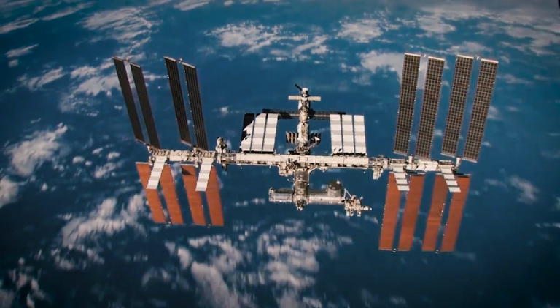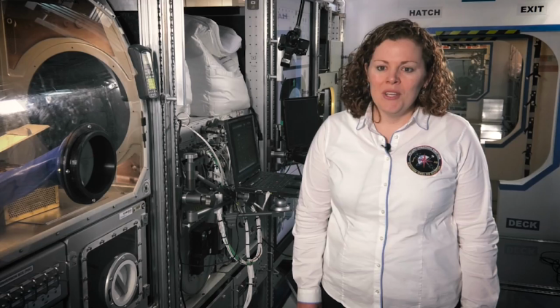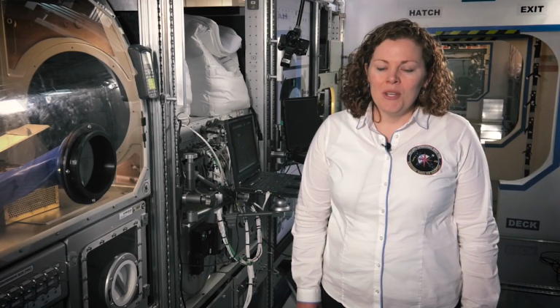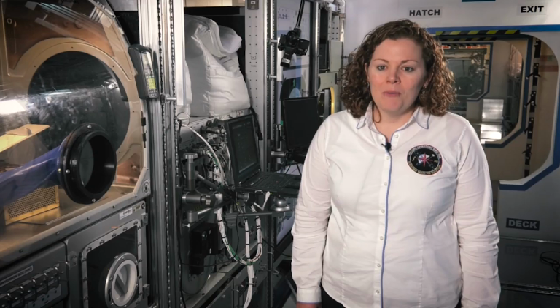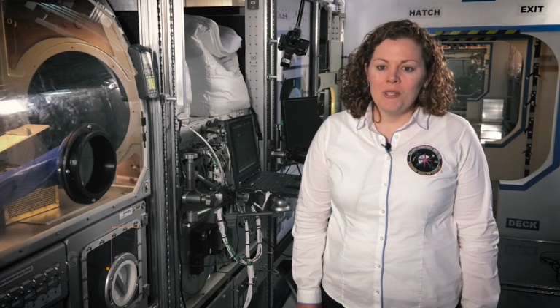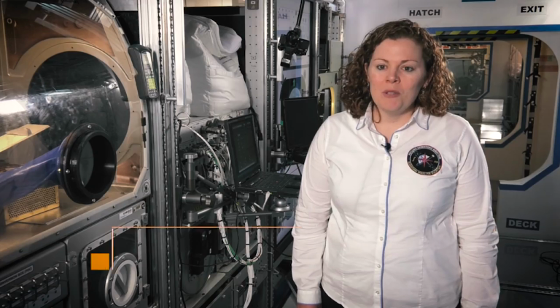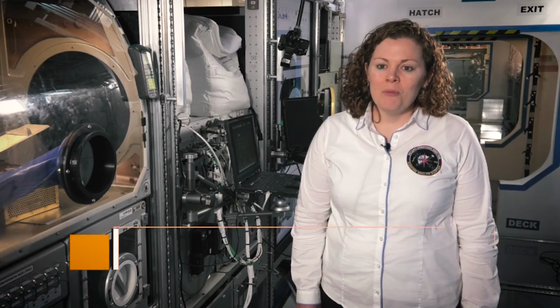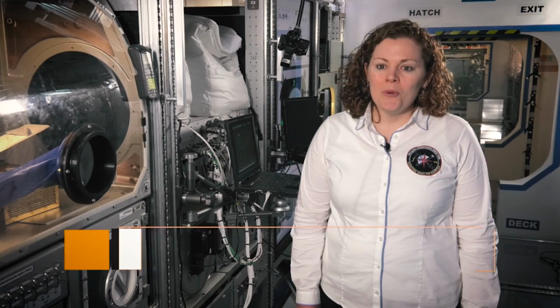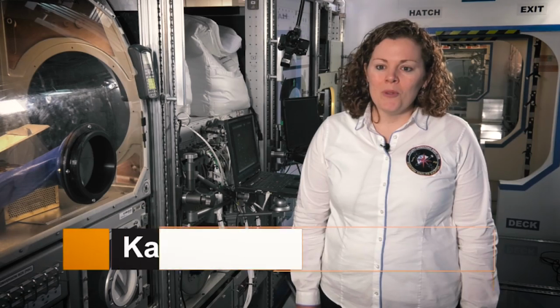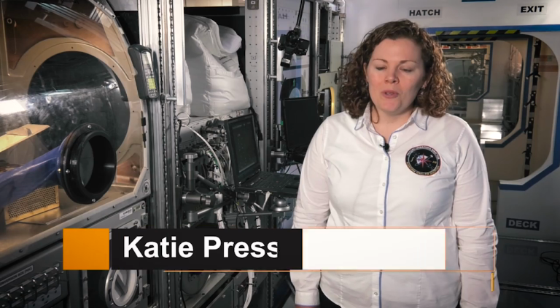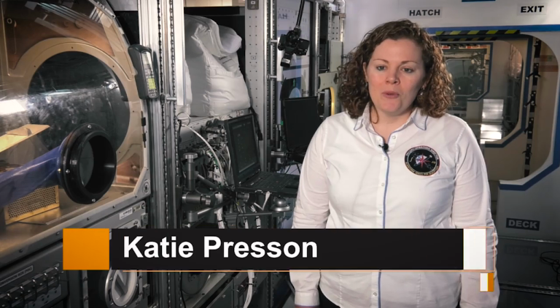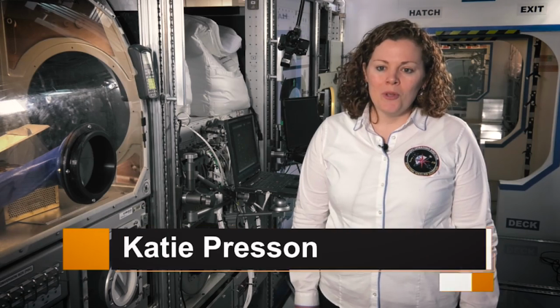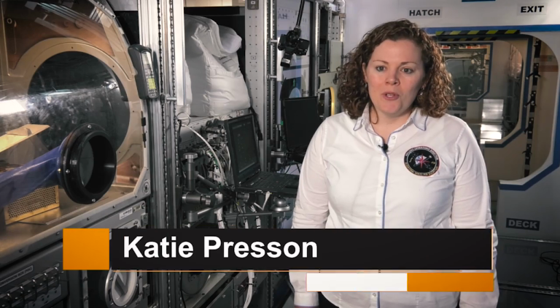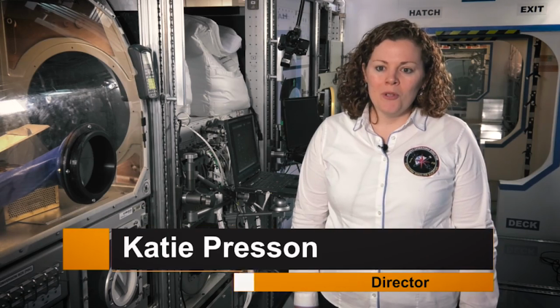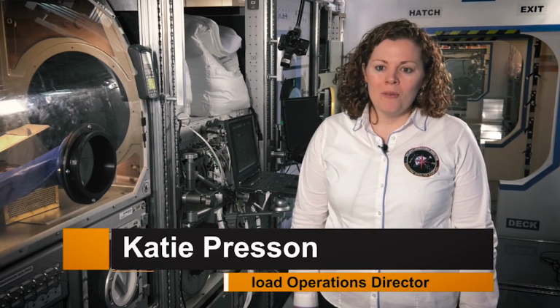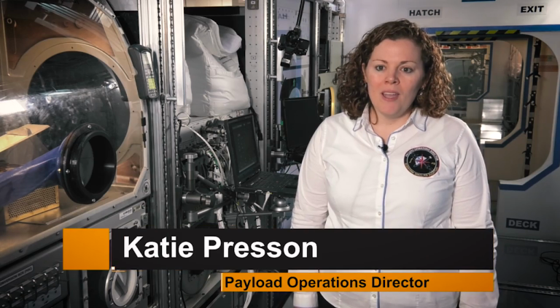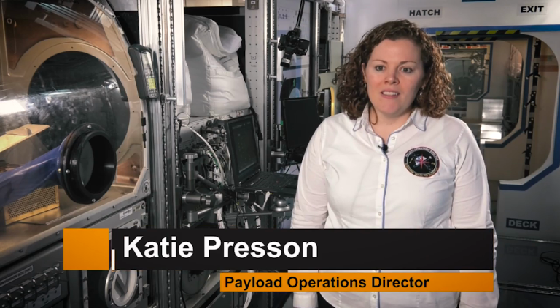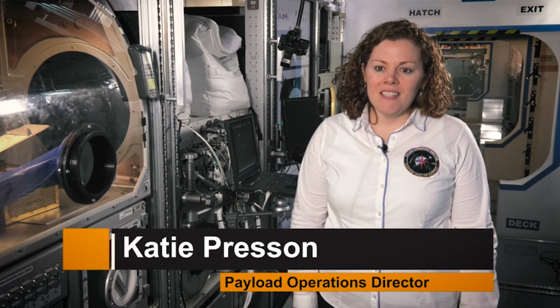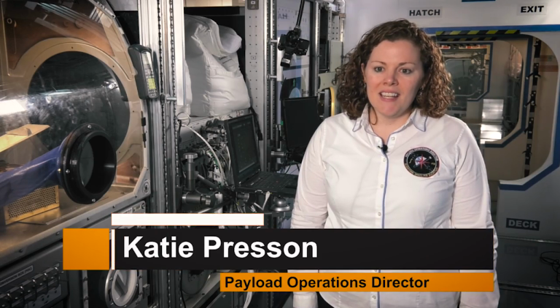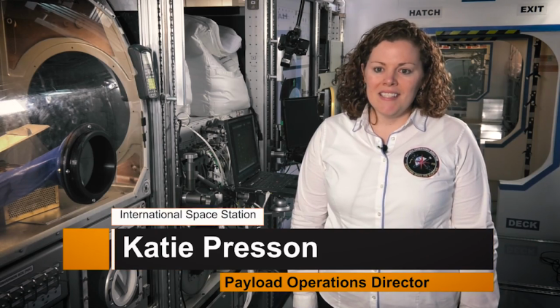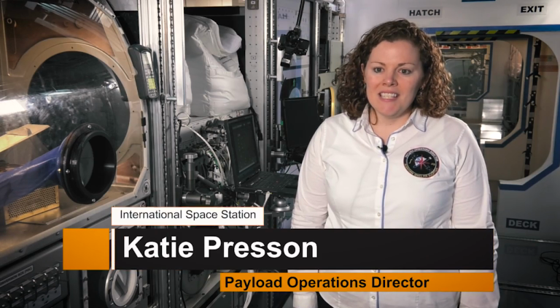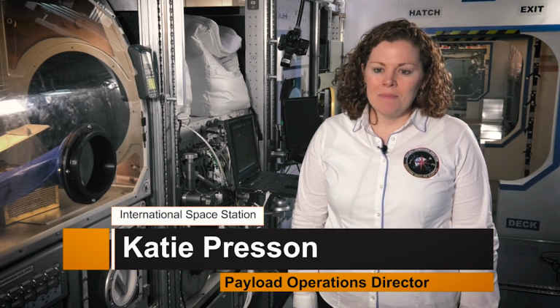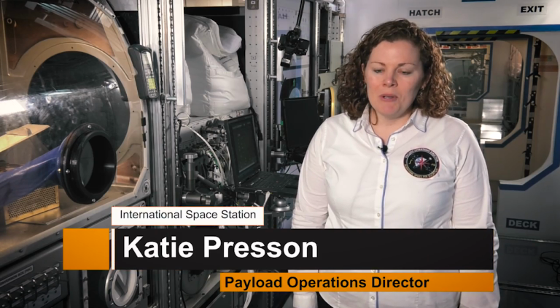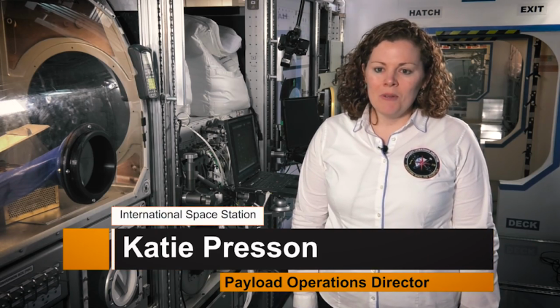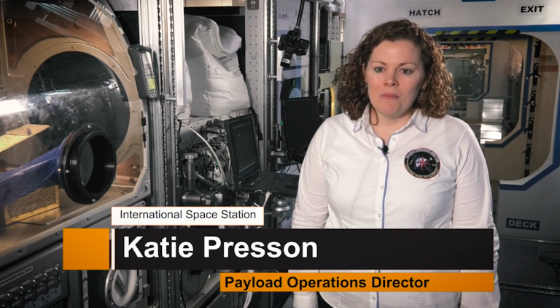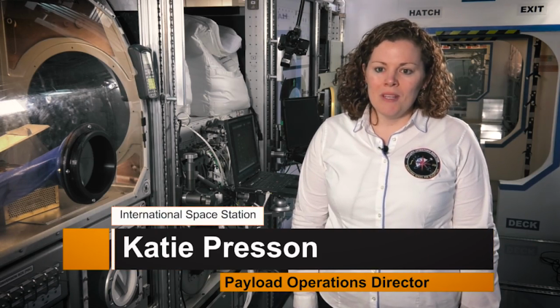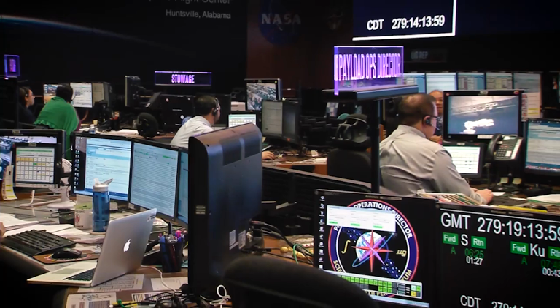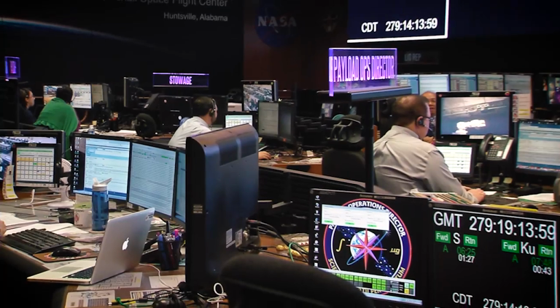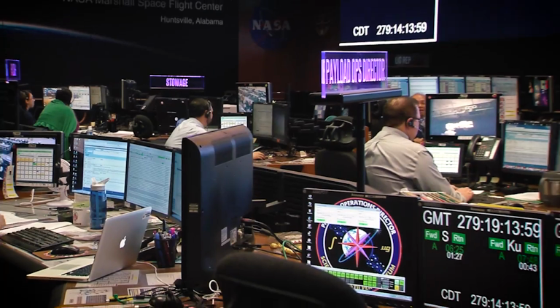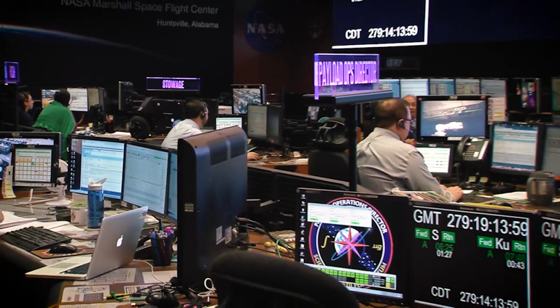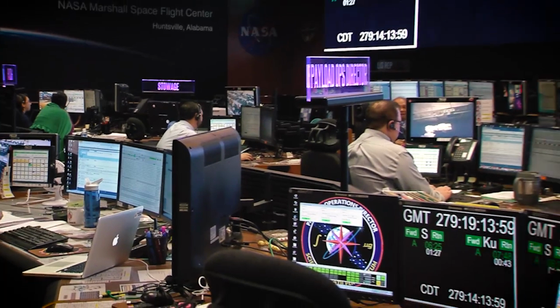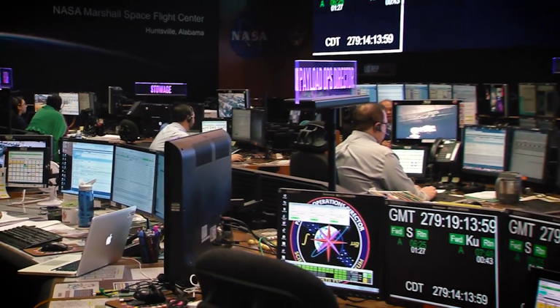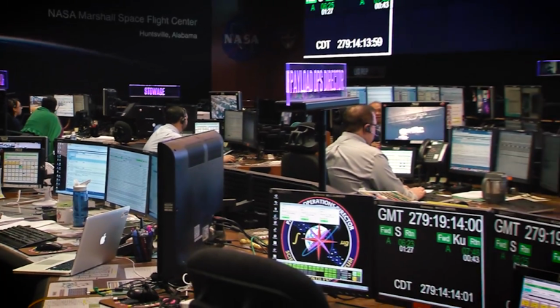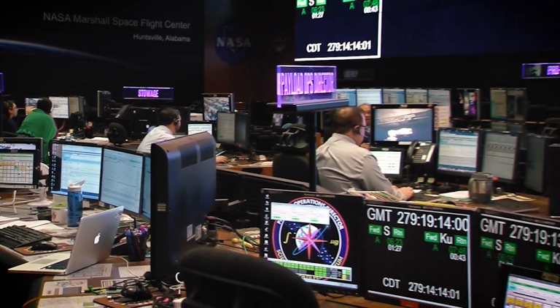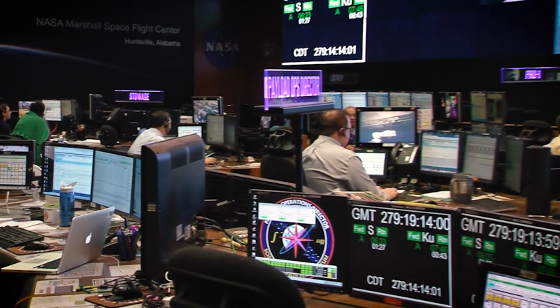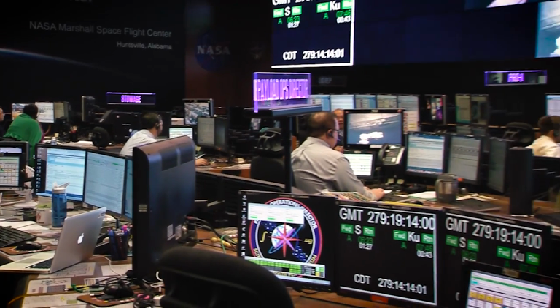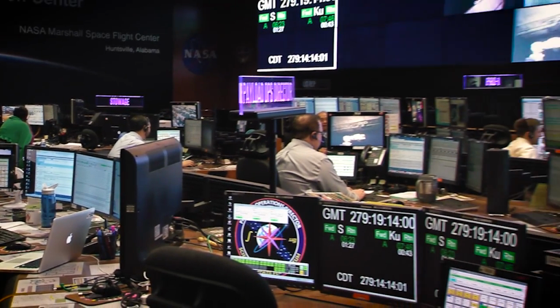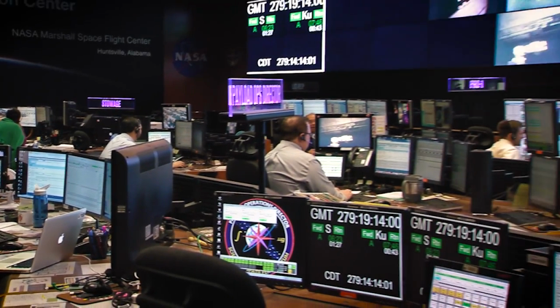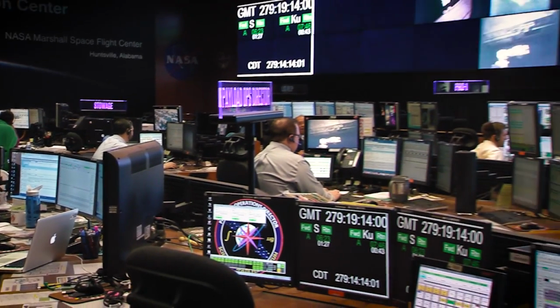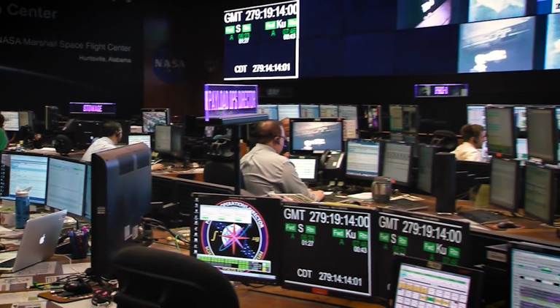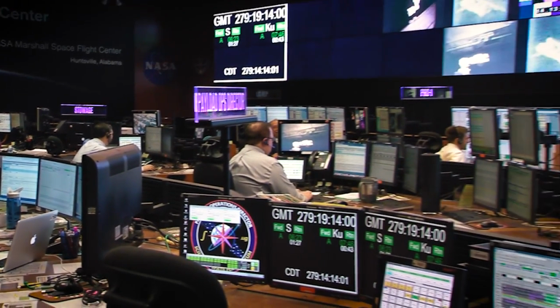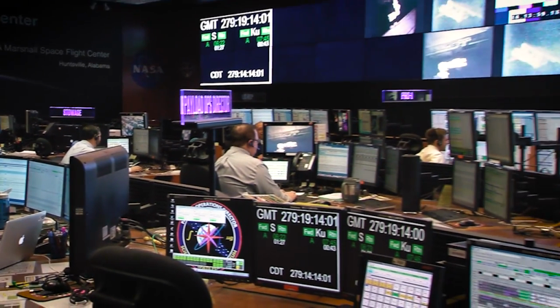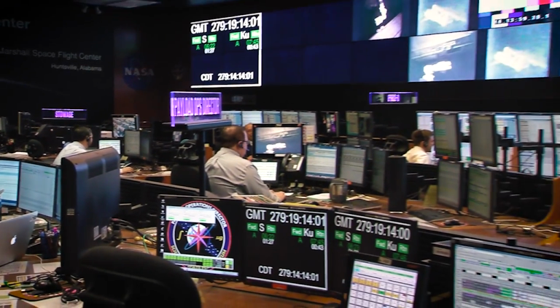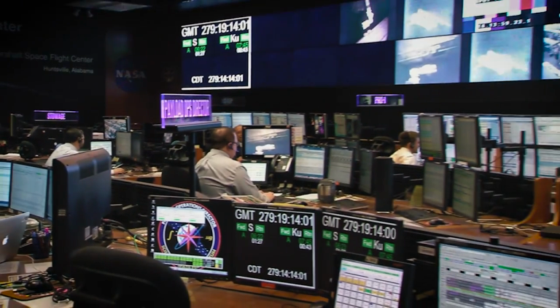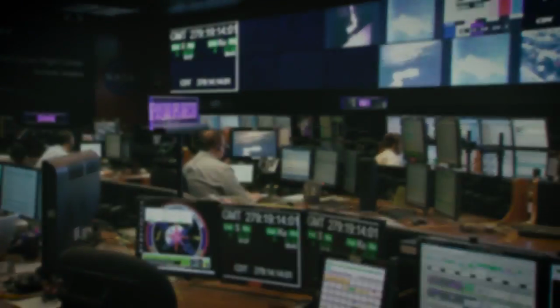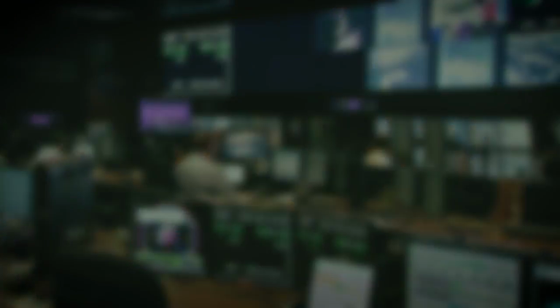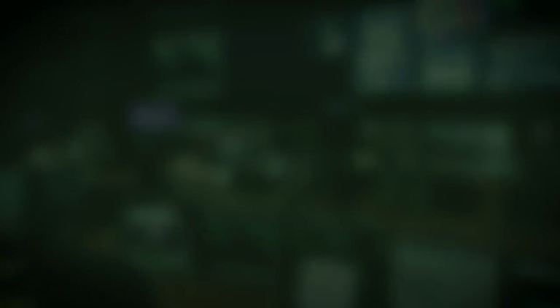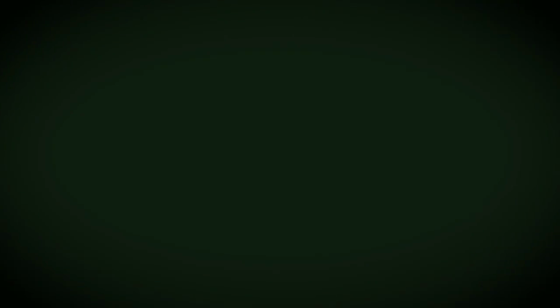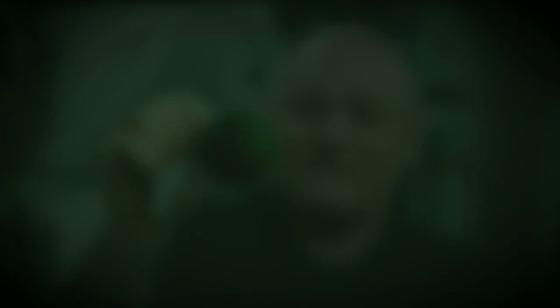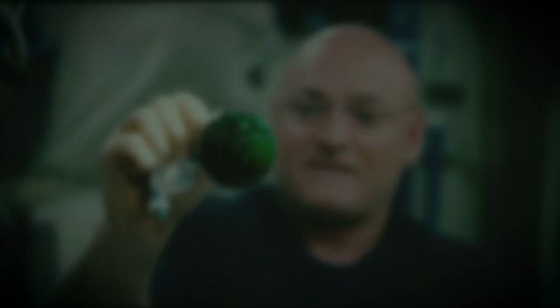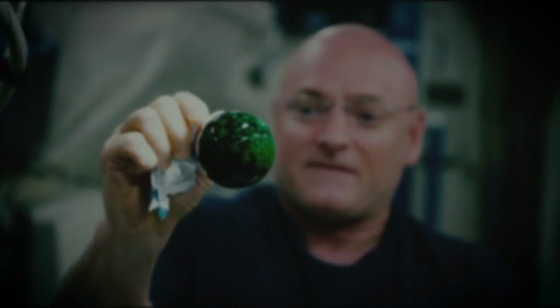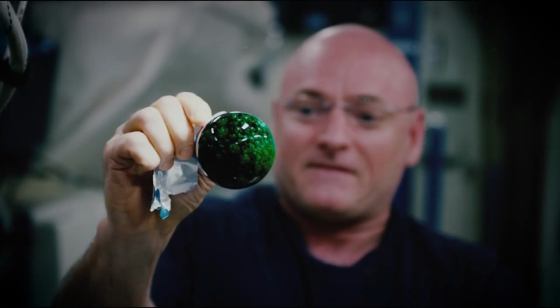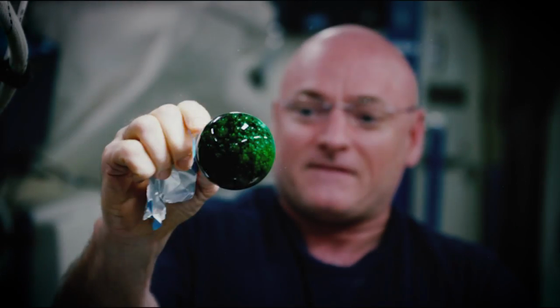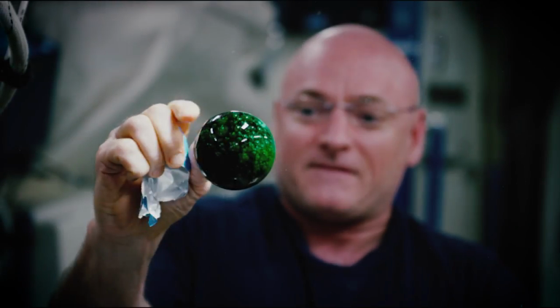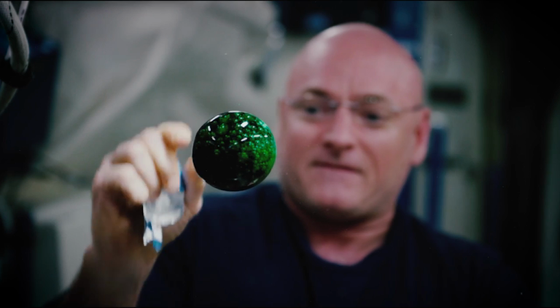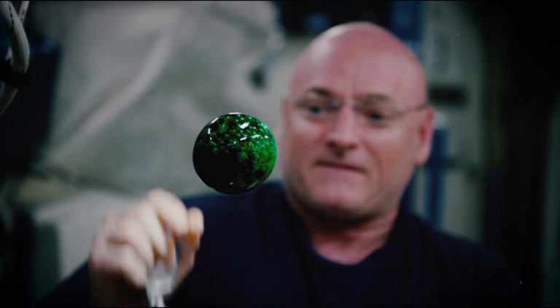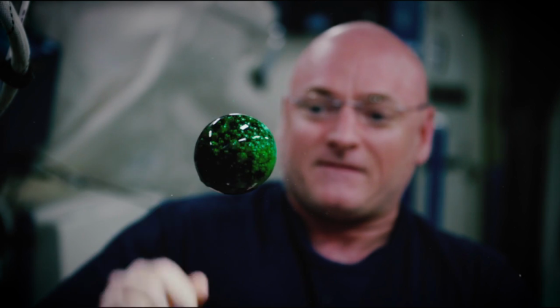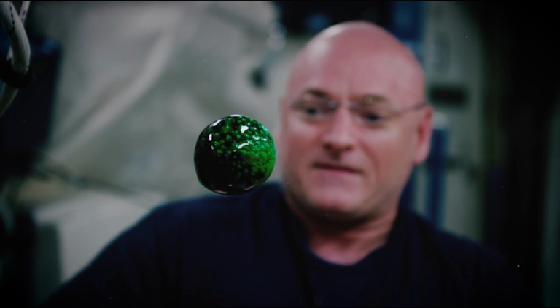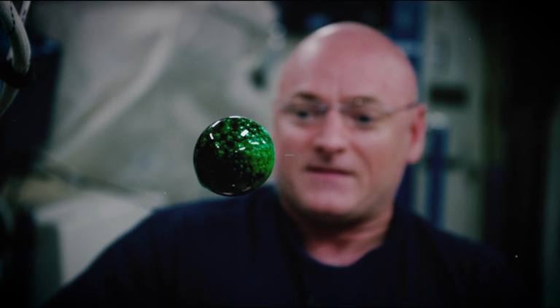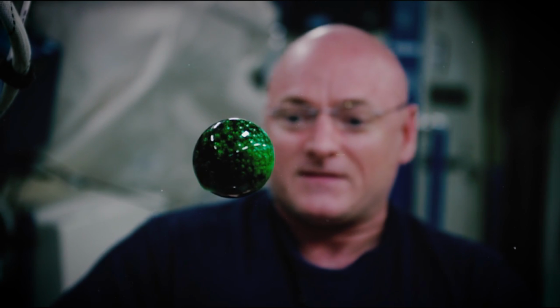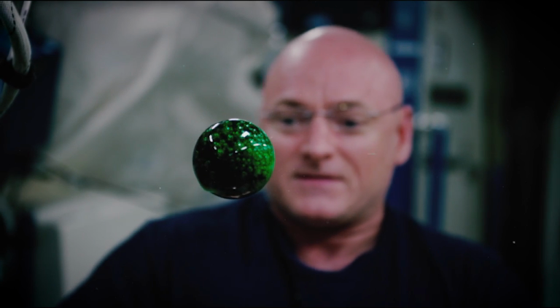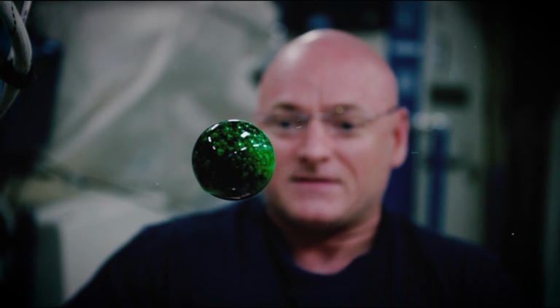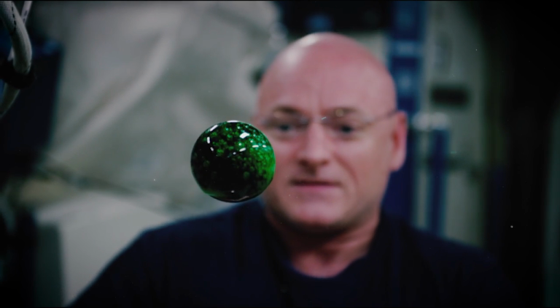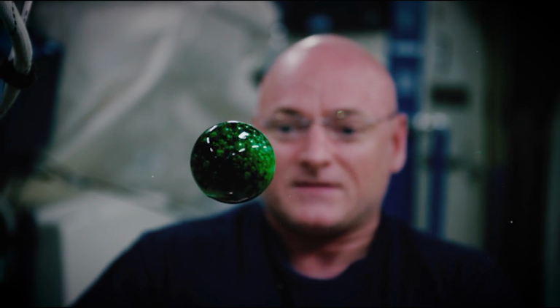We support the crew and the science experiments 24 hours a day, seven days a week, 365 days a year.